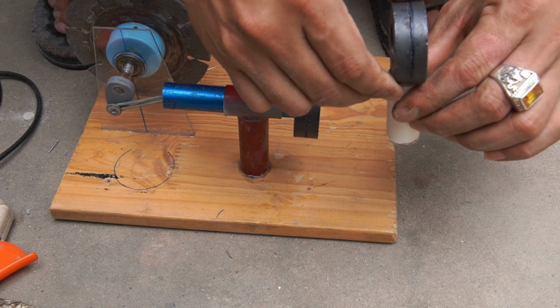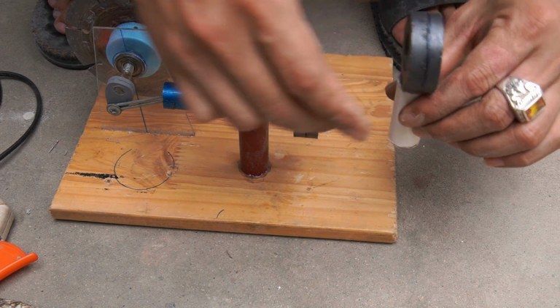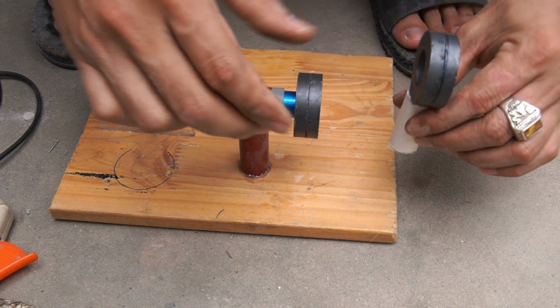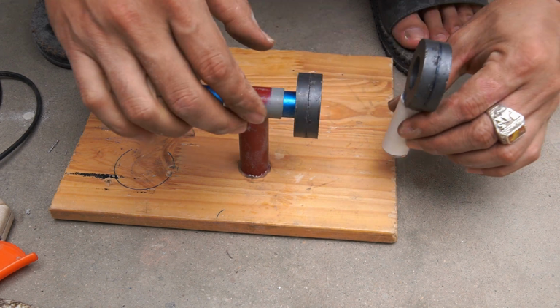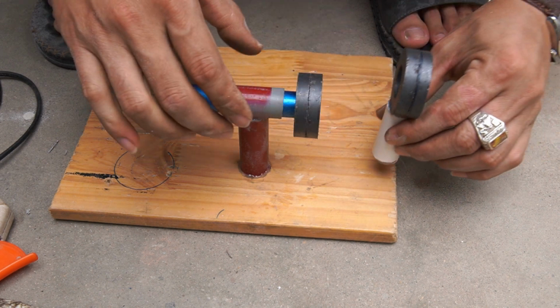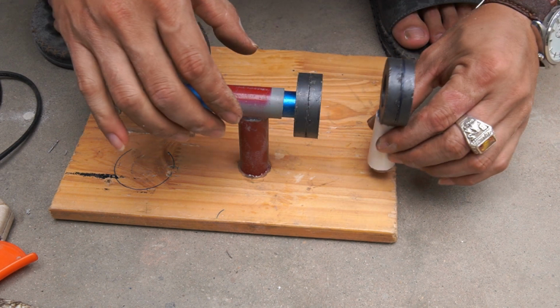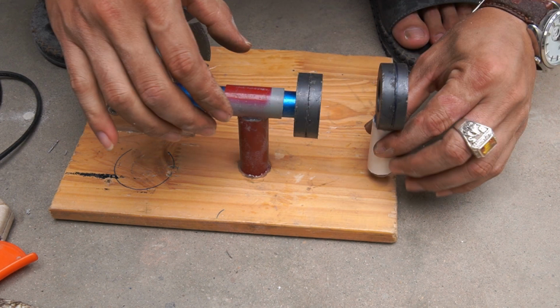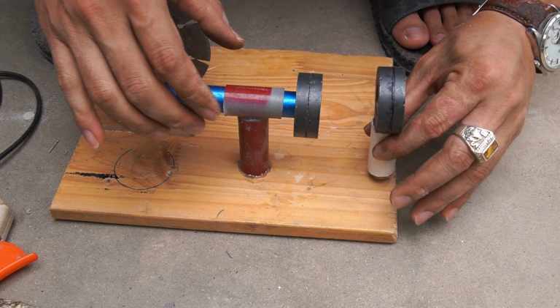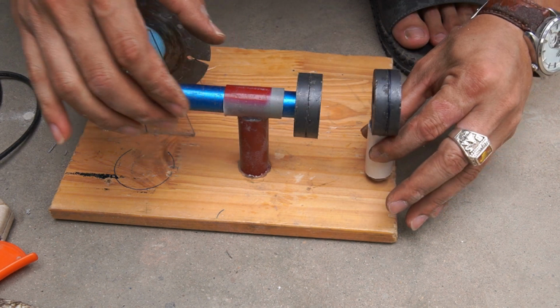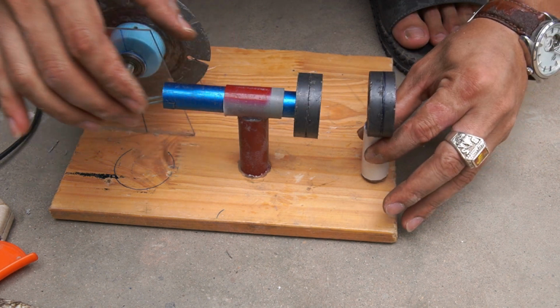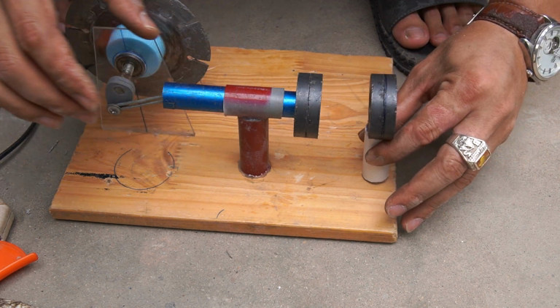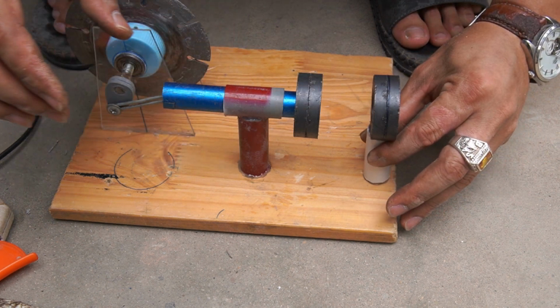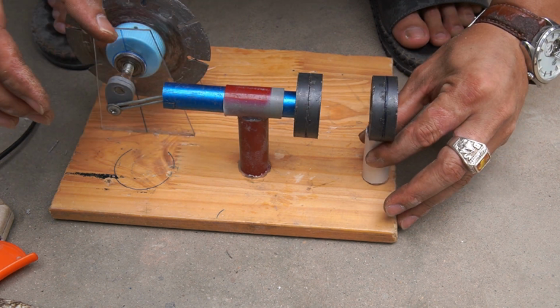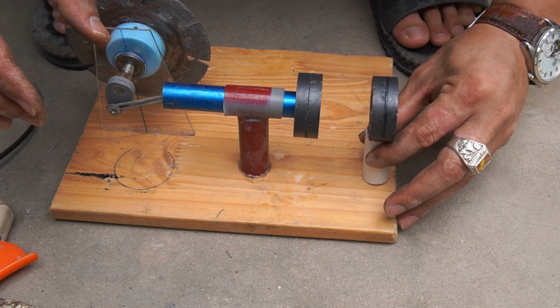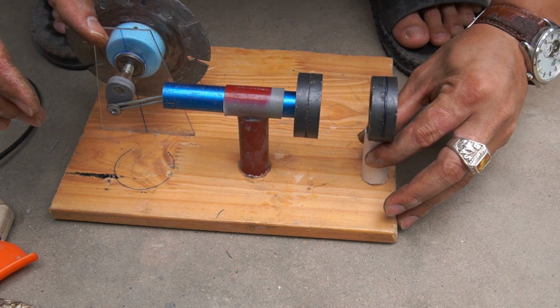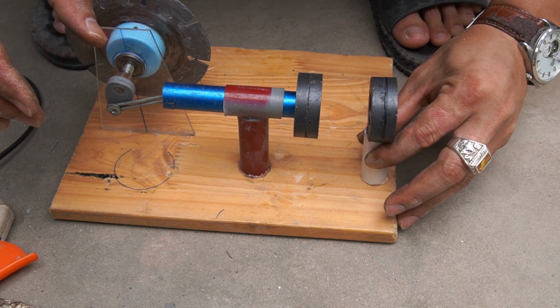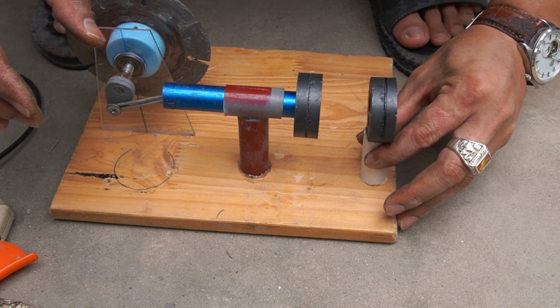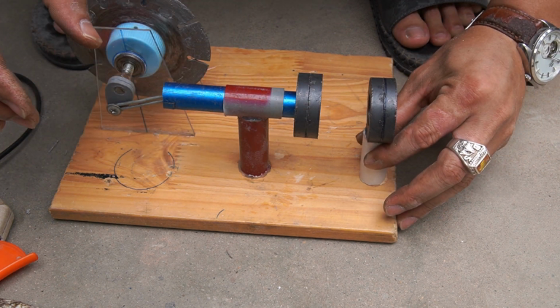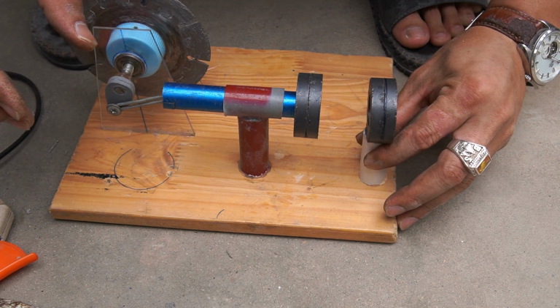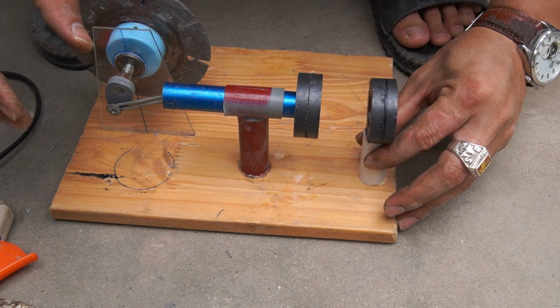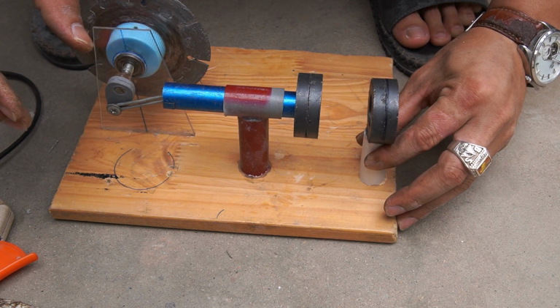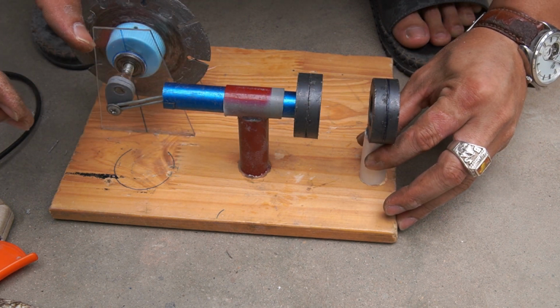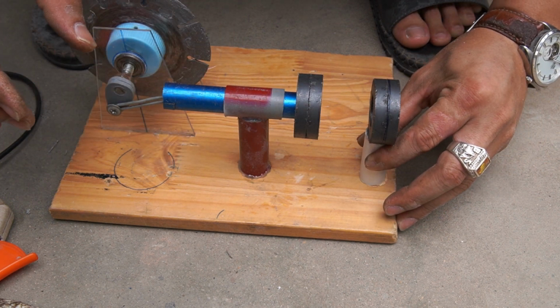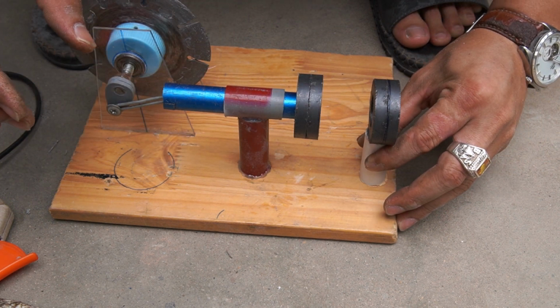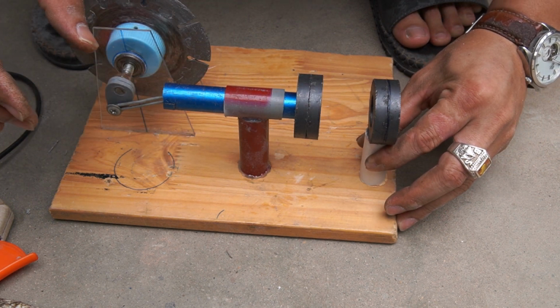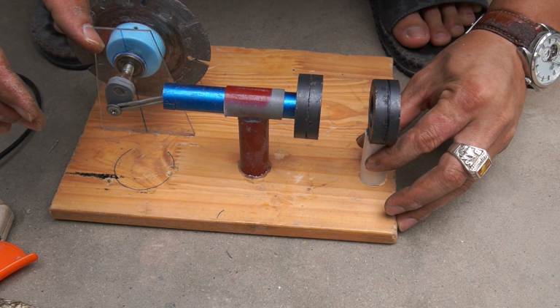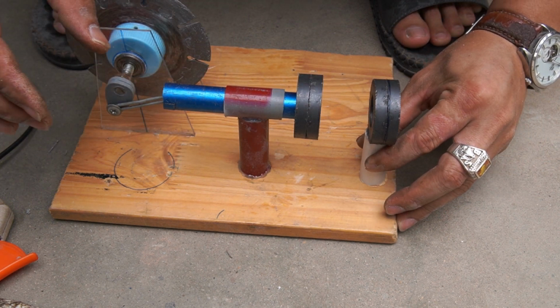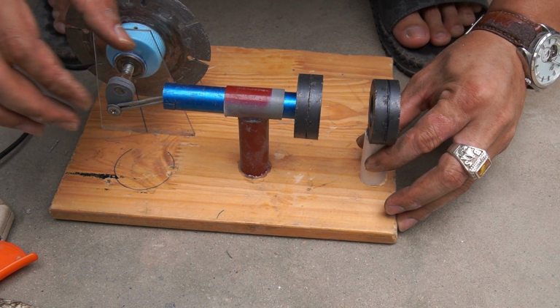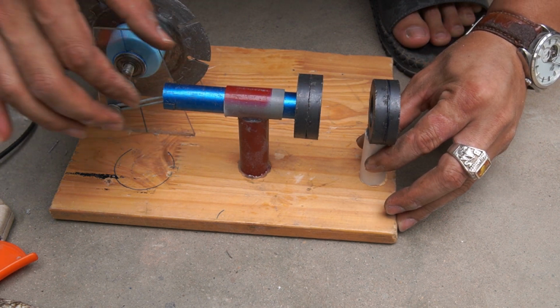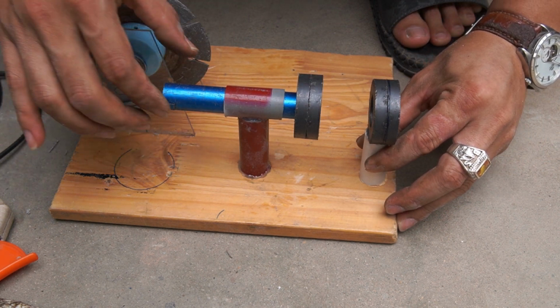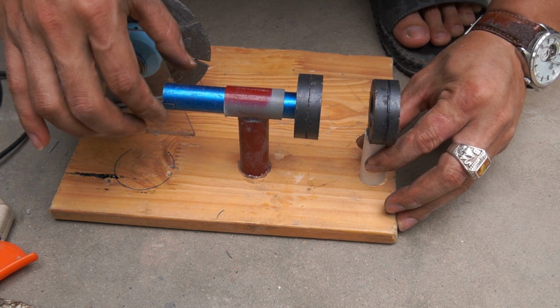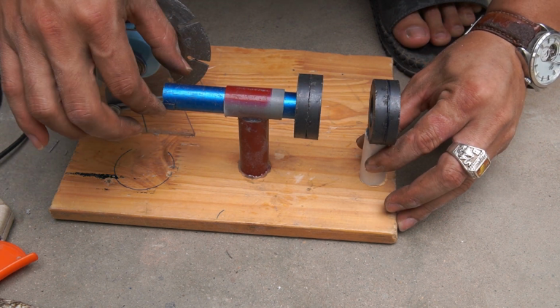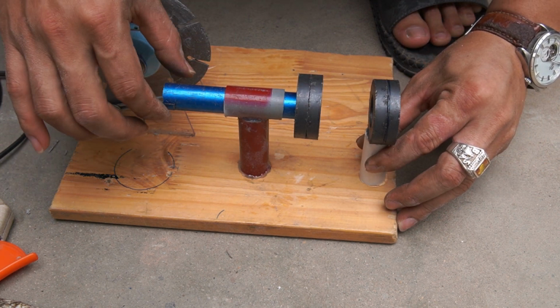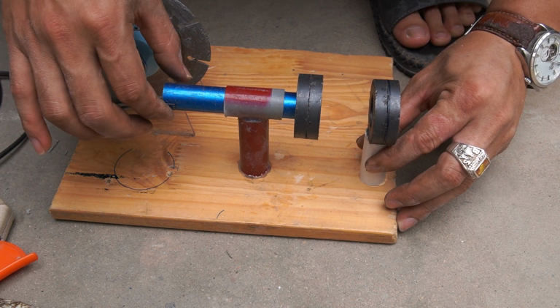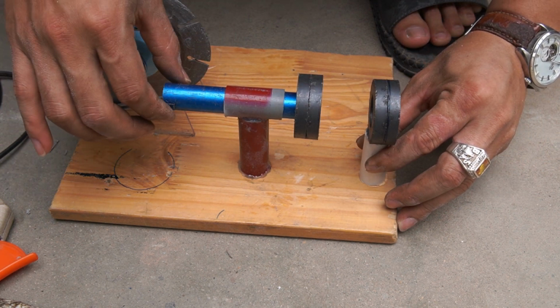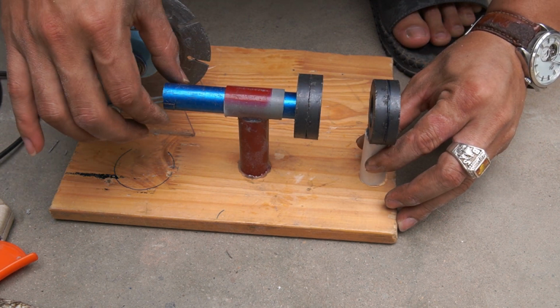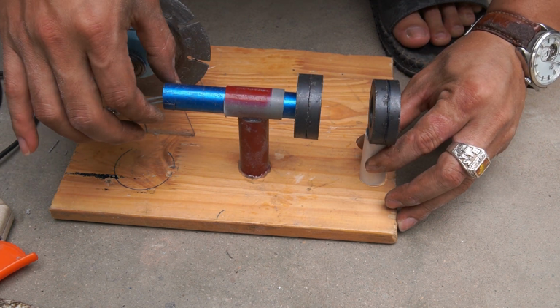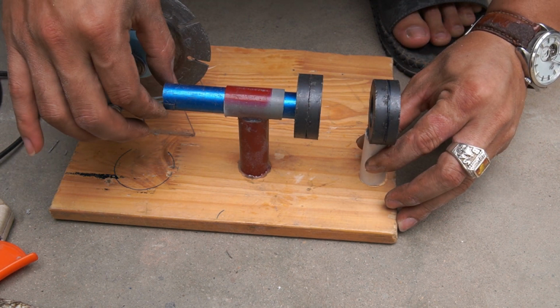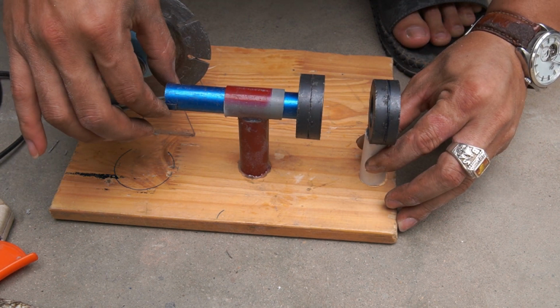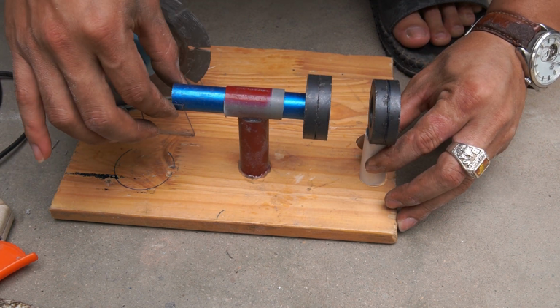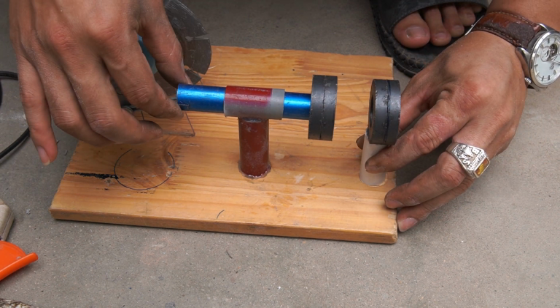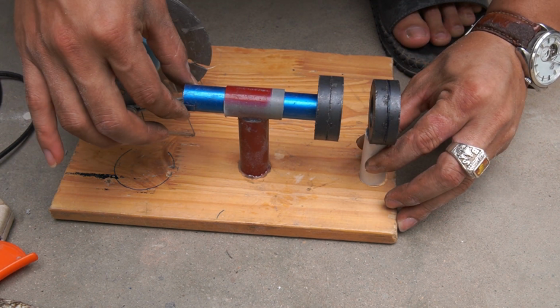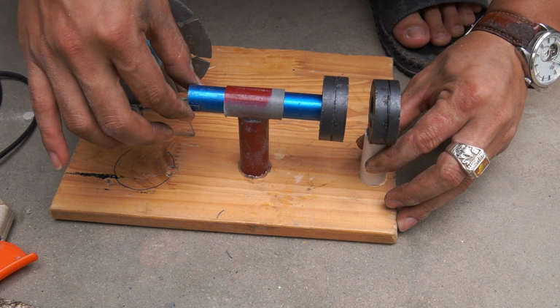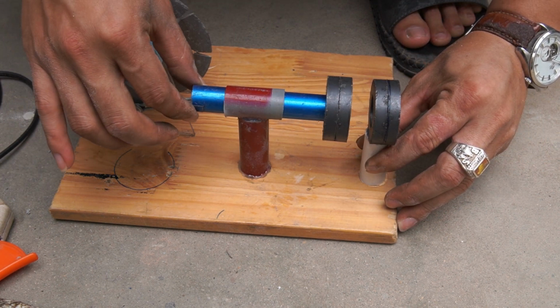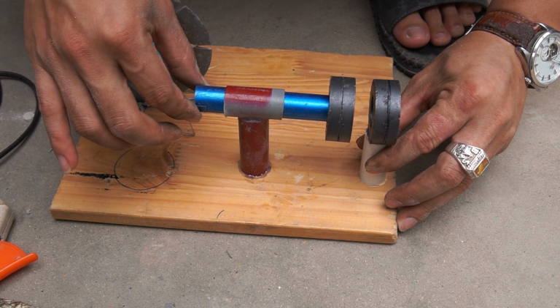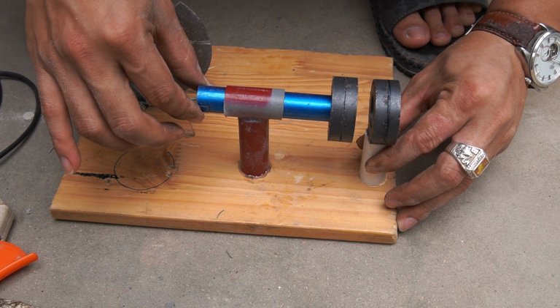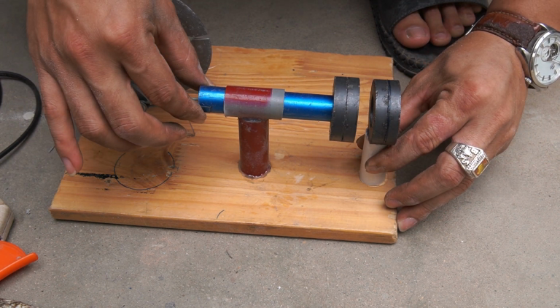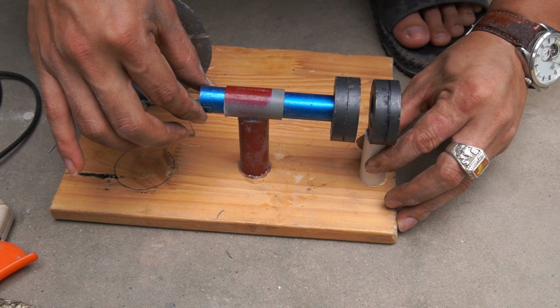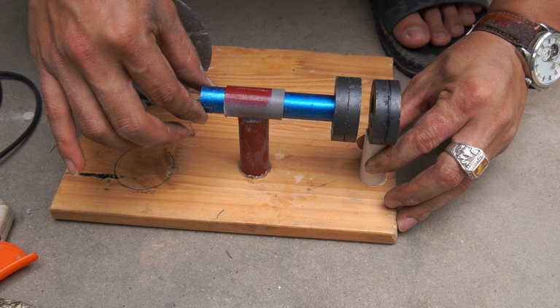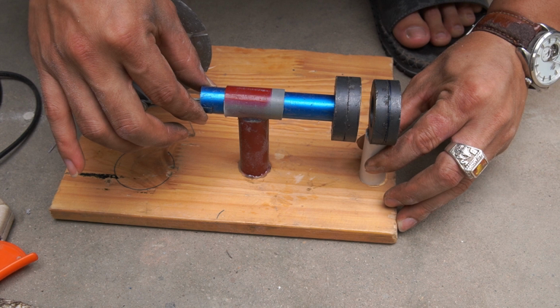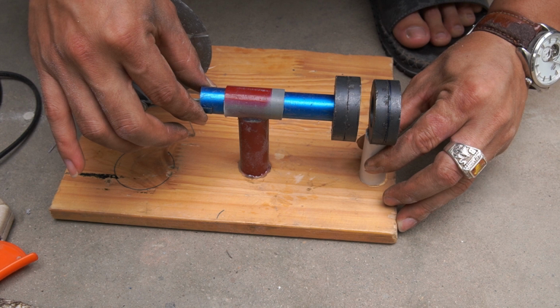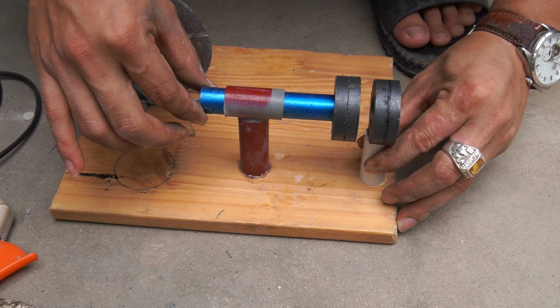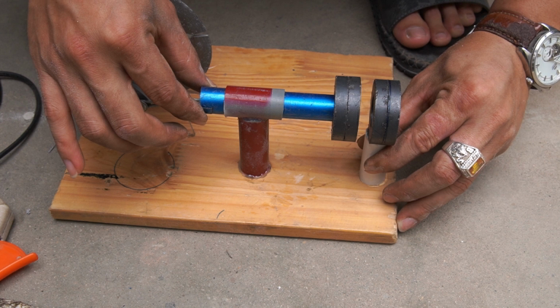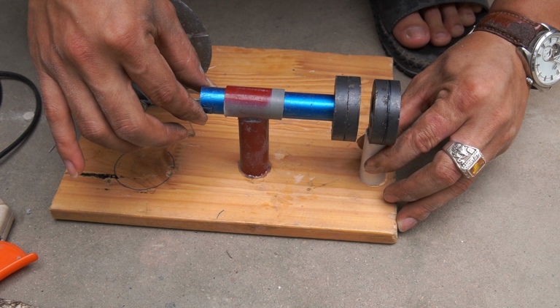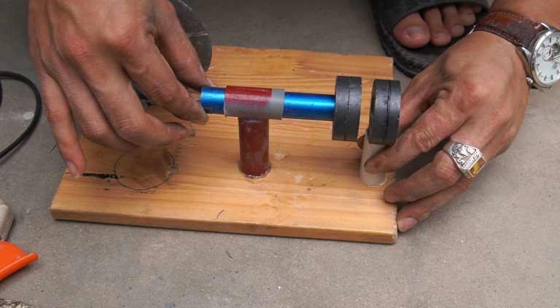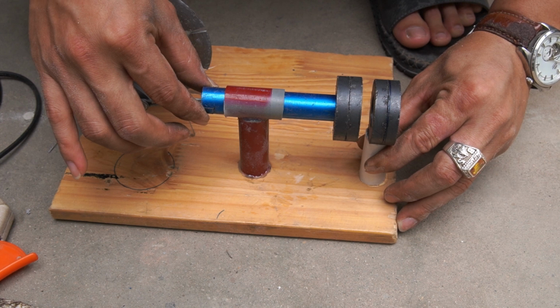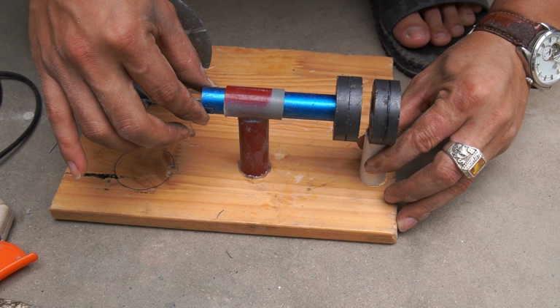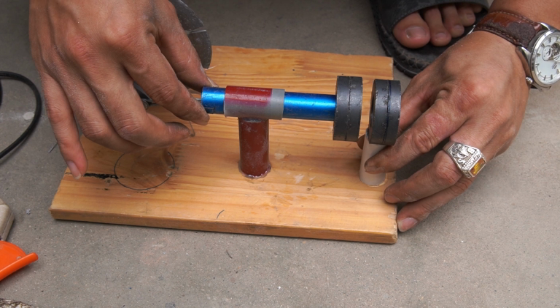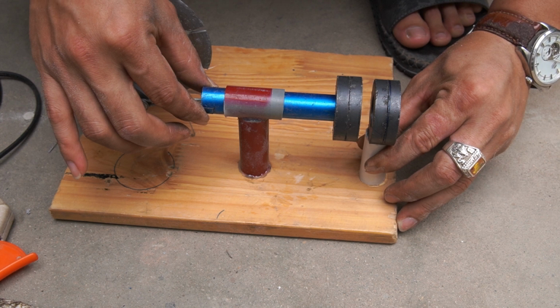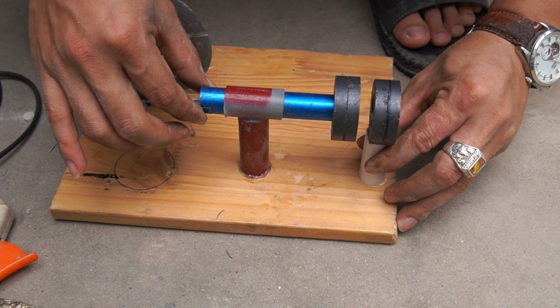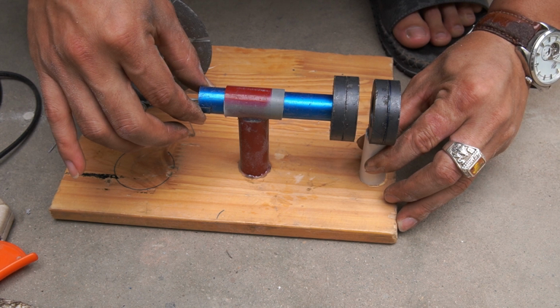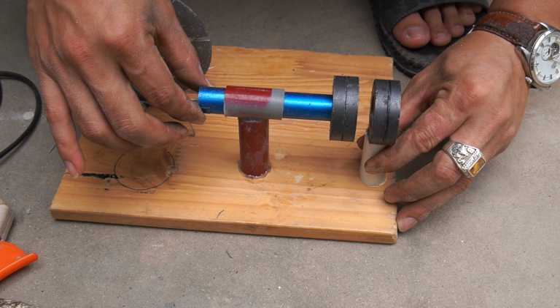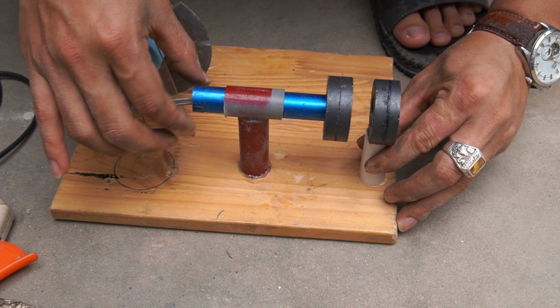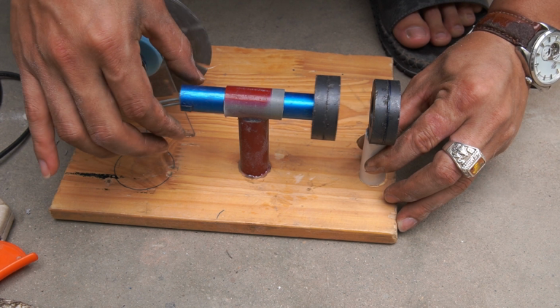I used two more magnets glued to the 3 centimeter plastic tube and fixed it to the wooden board.